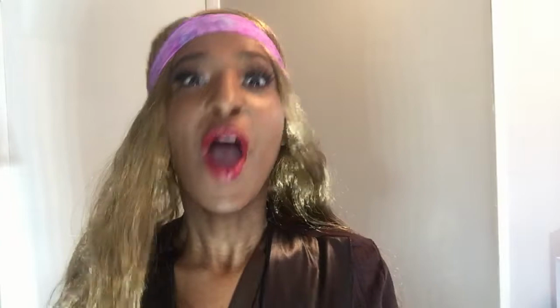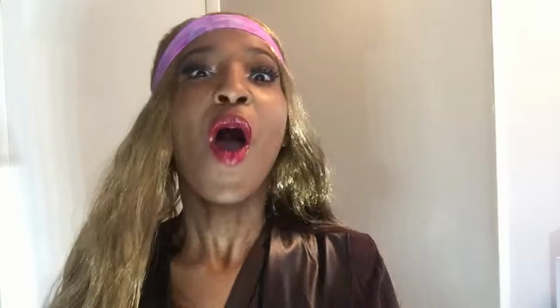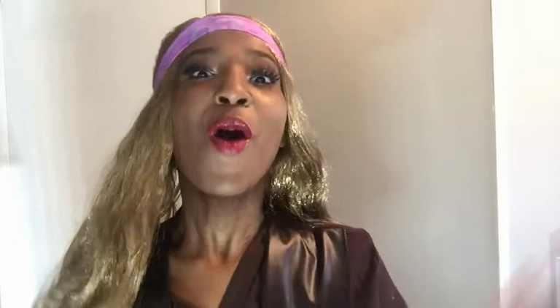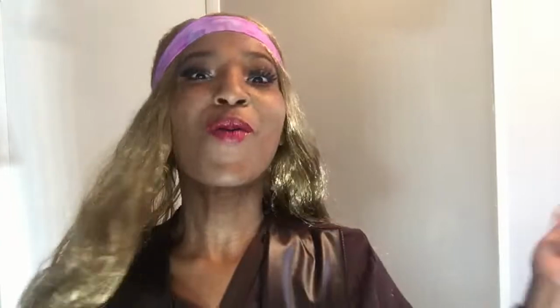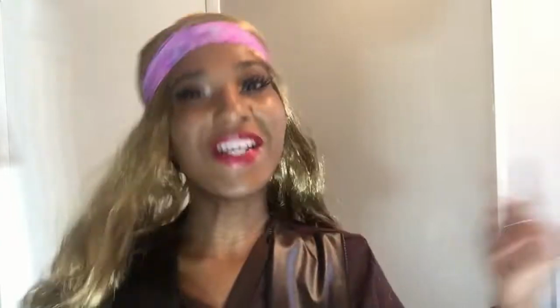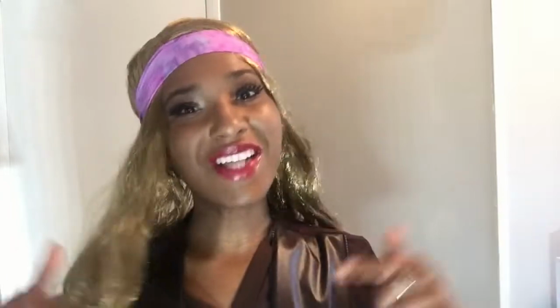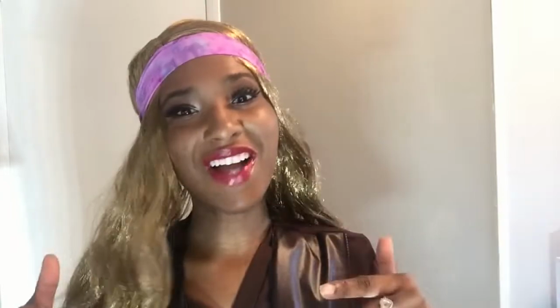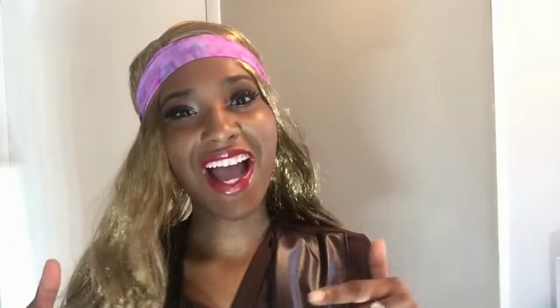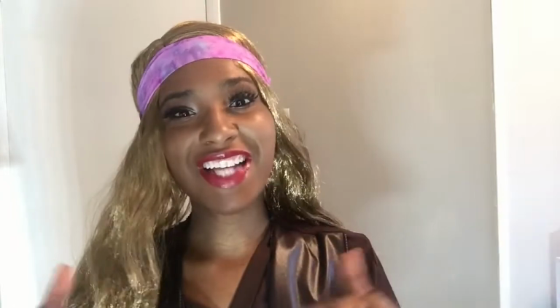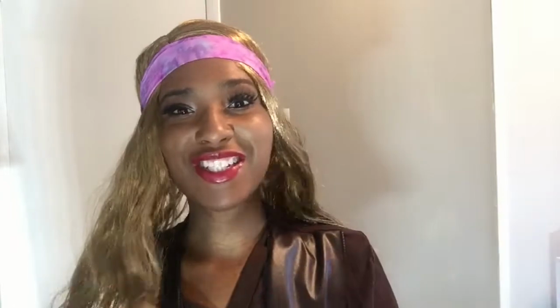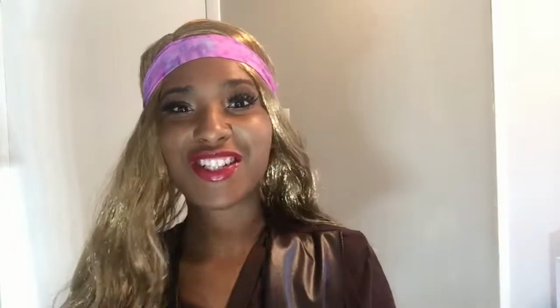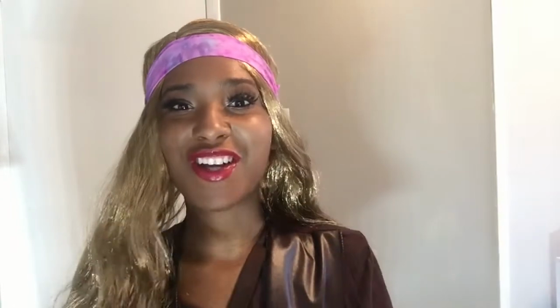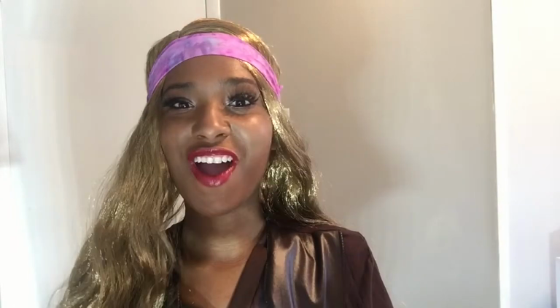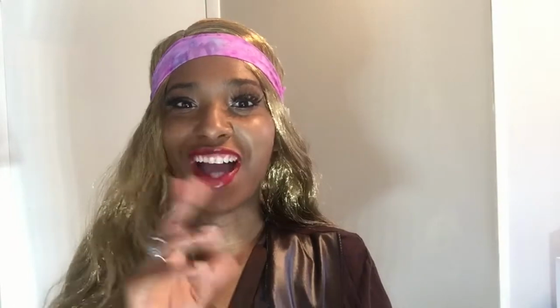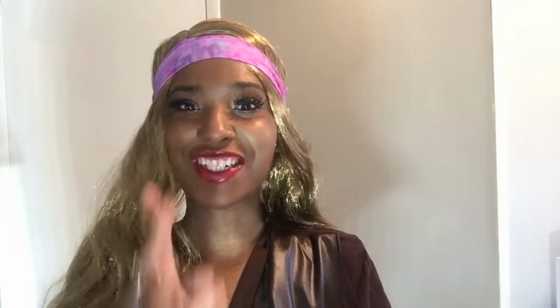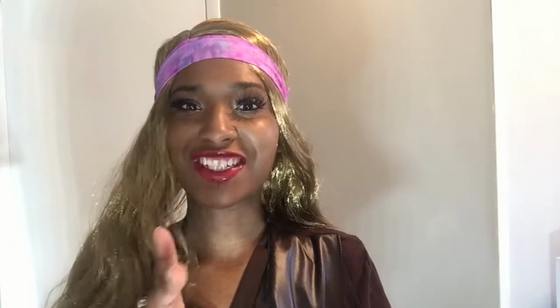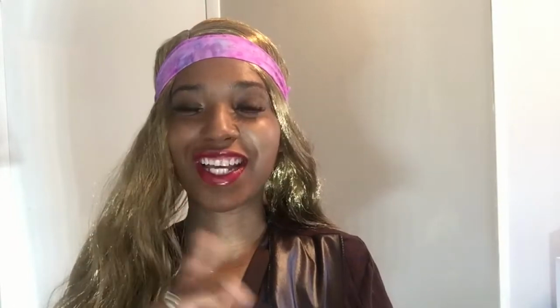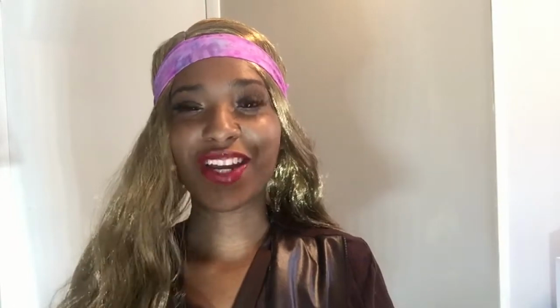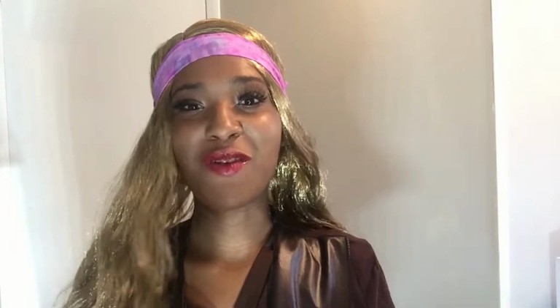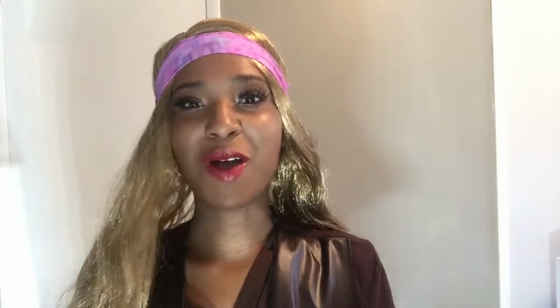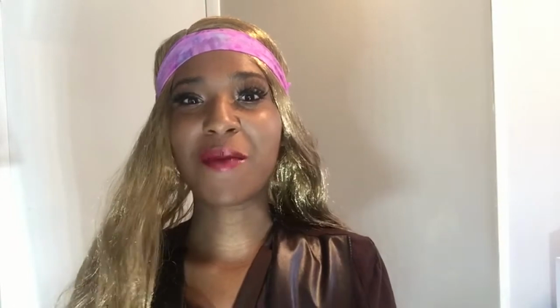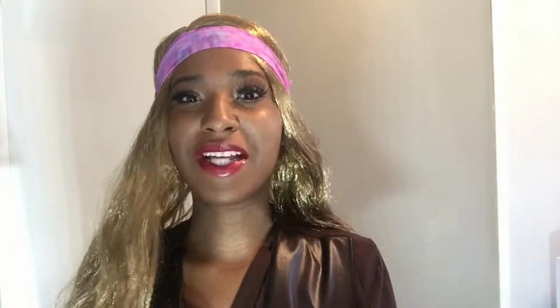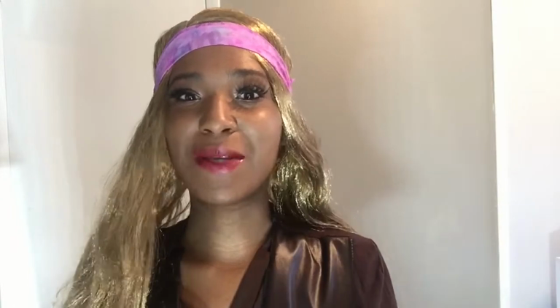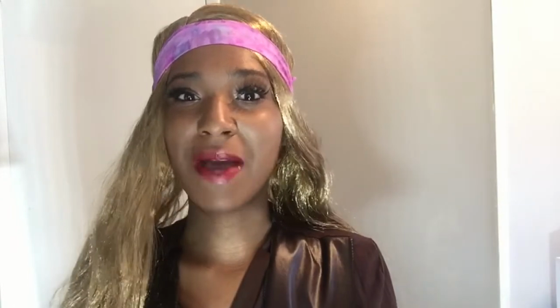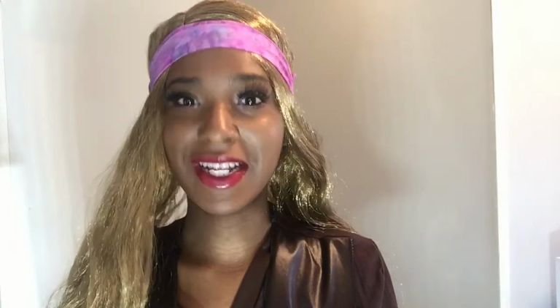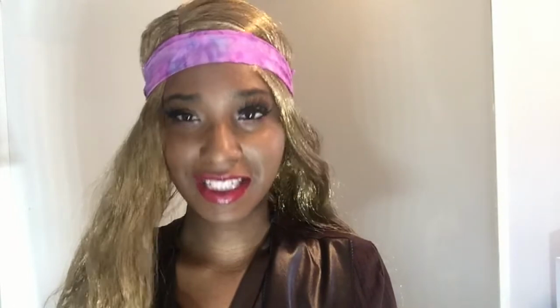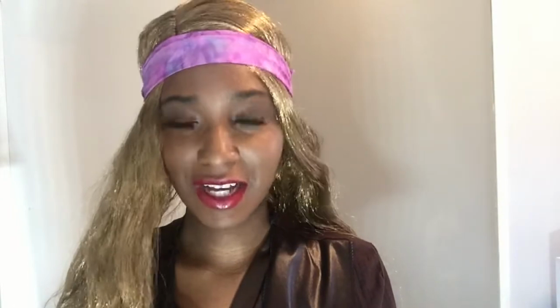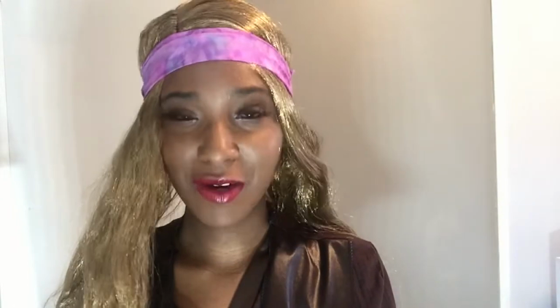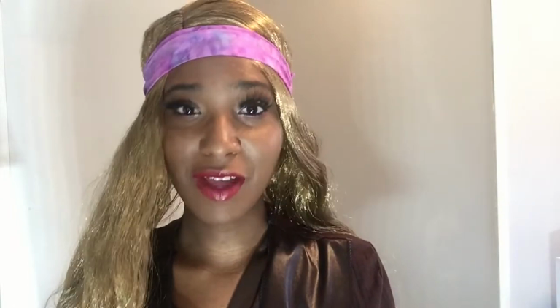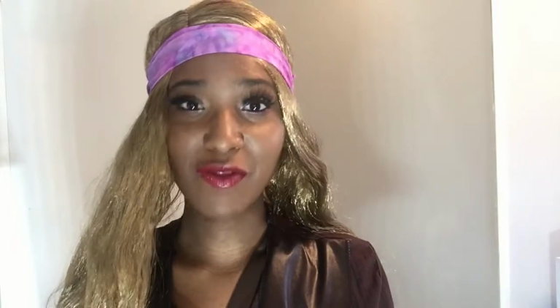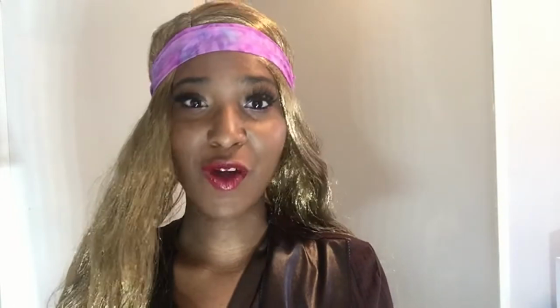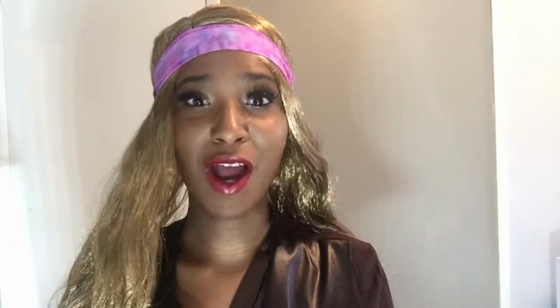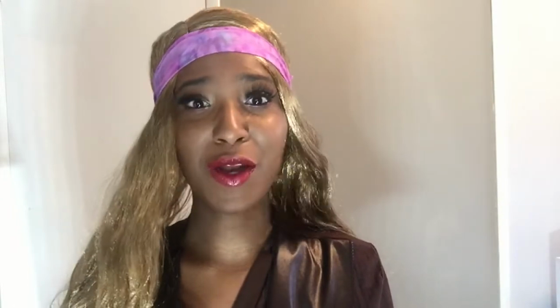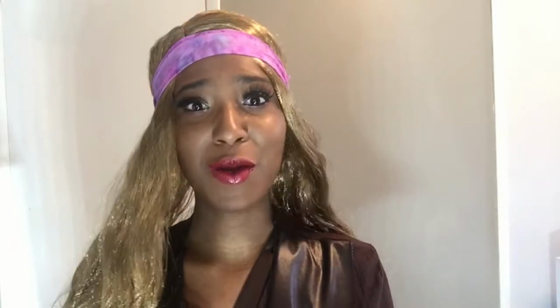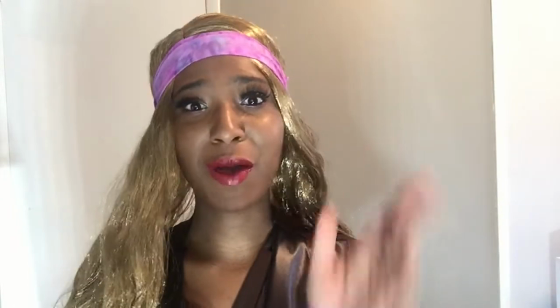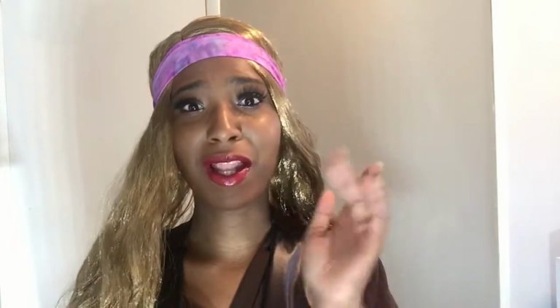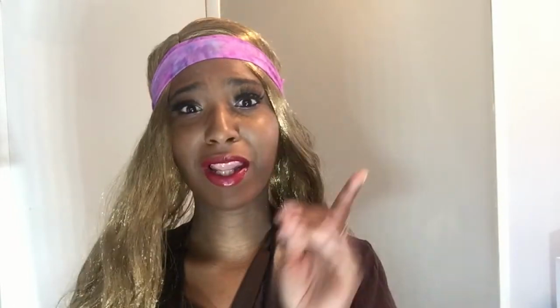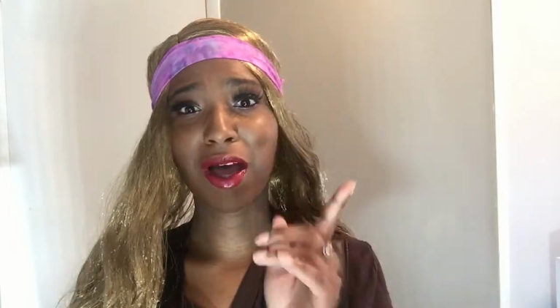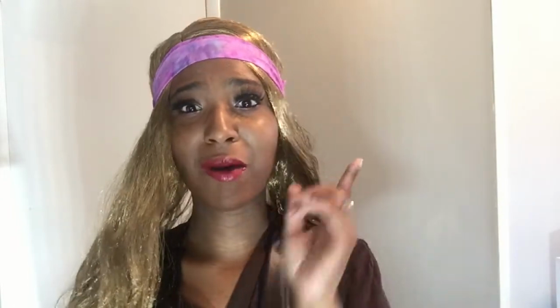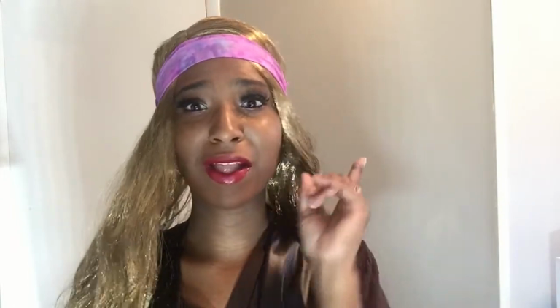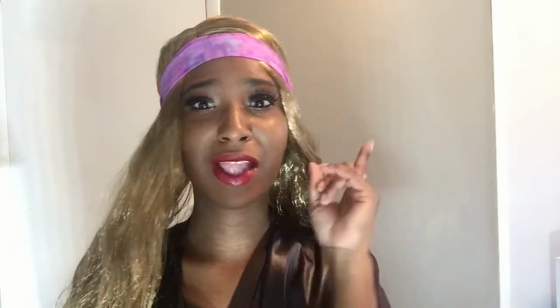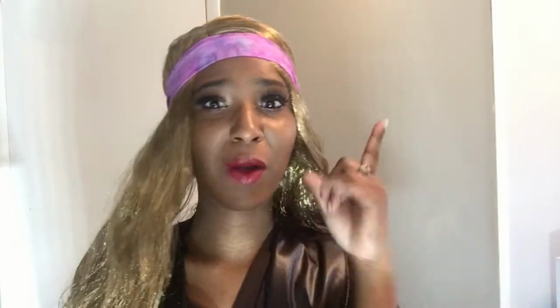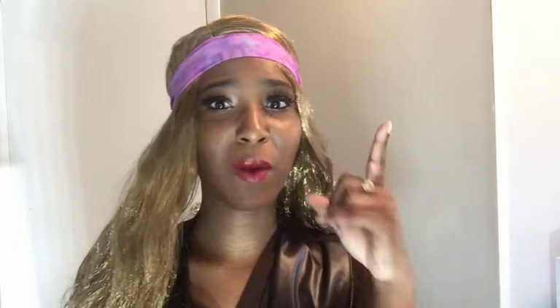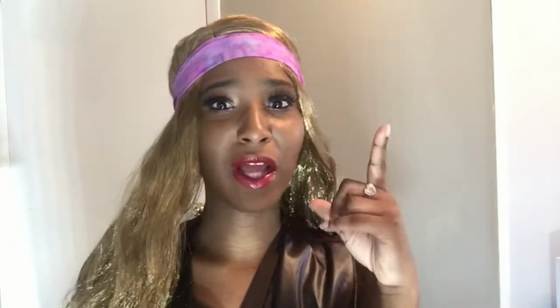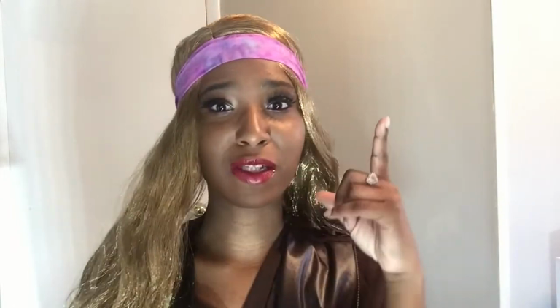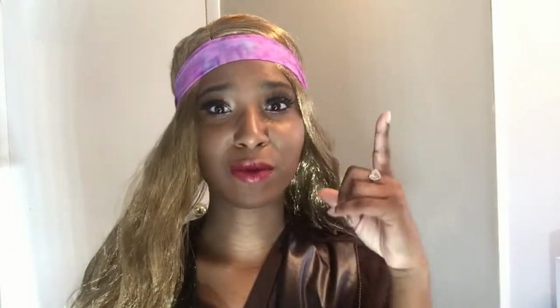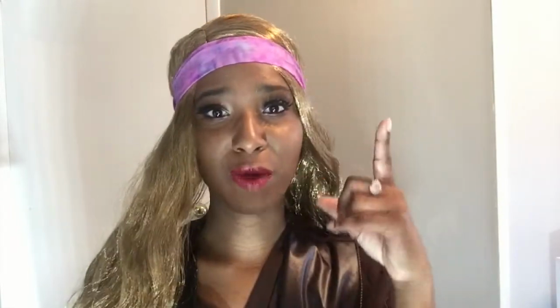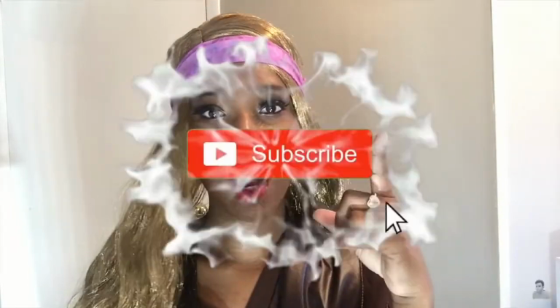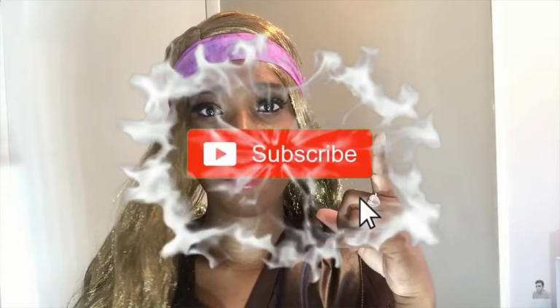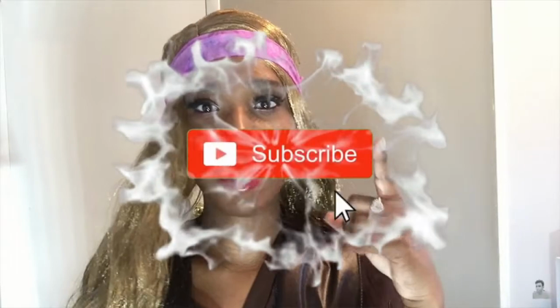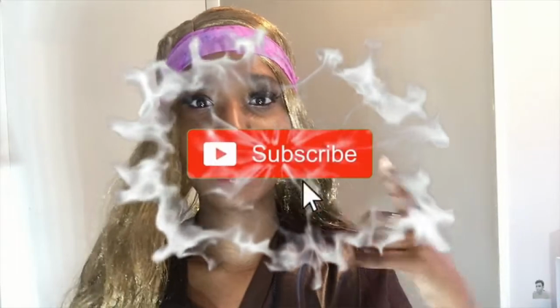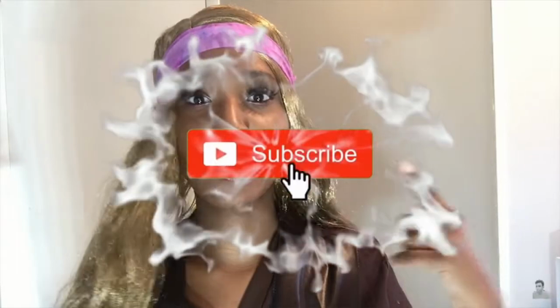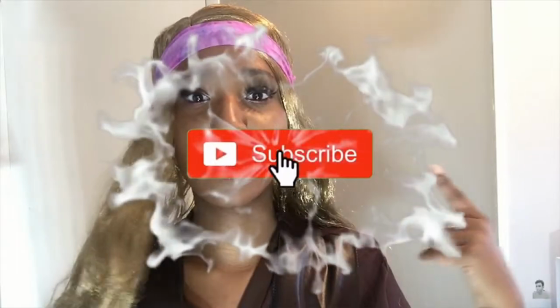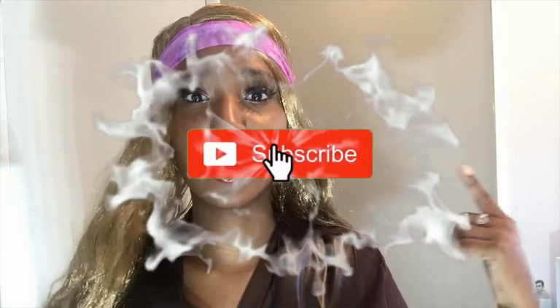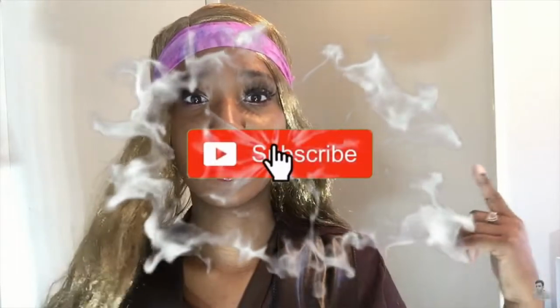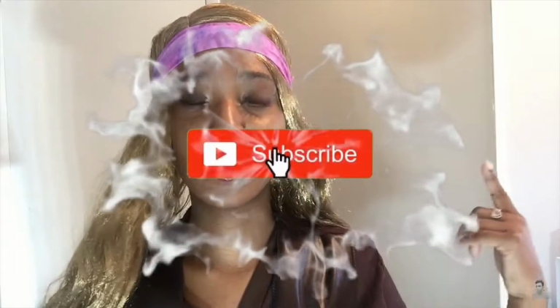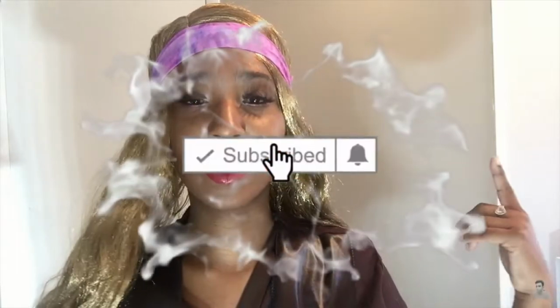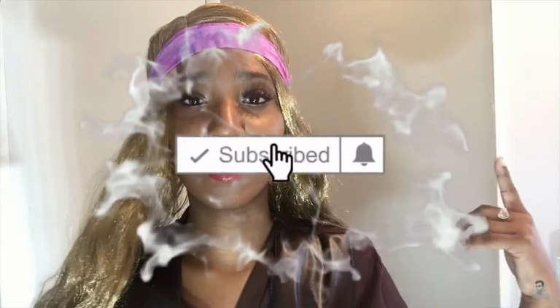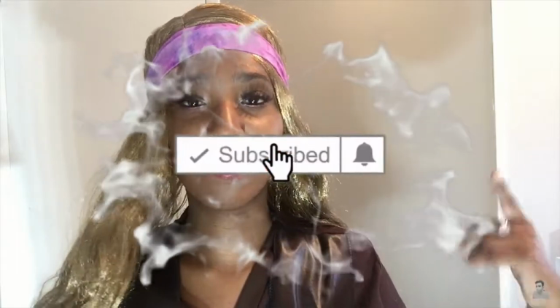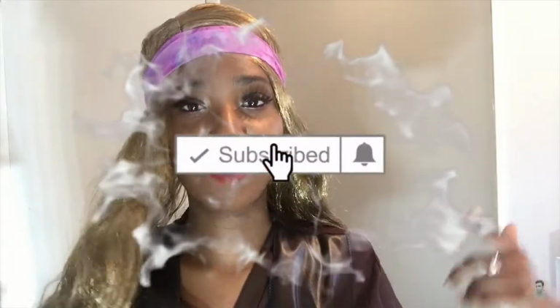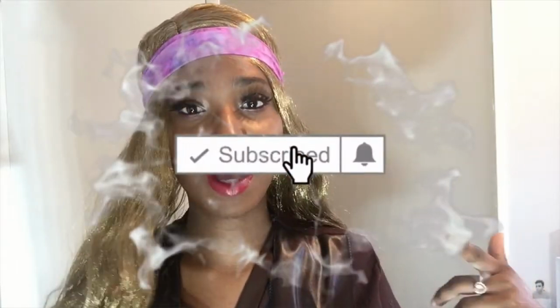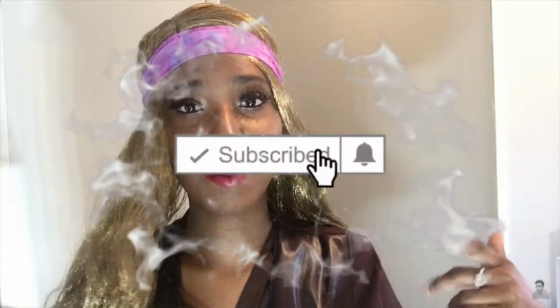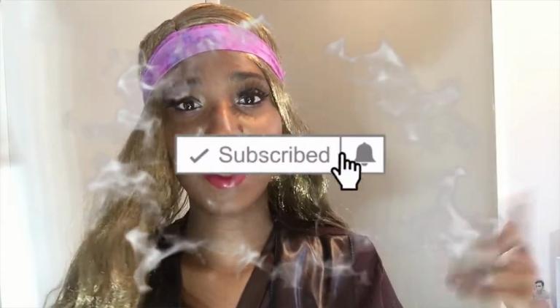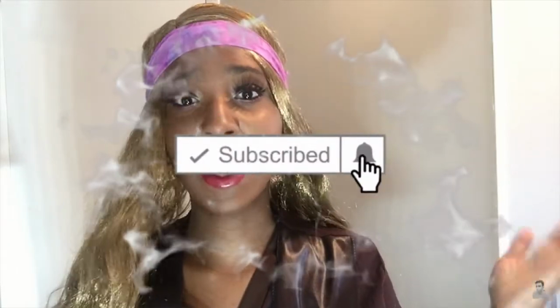What's up guys, this is your girl Asha Nikita. Welcome back to my channel. If you are new, hello, hit that red subscribe button so you can join the family.